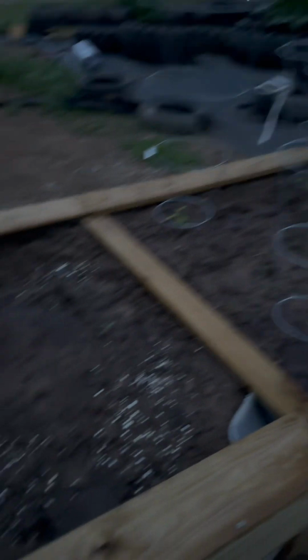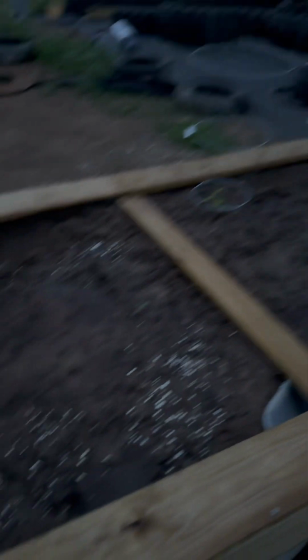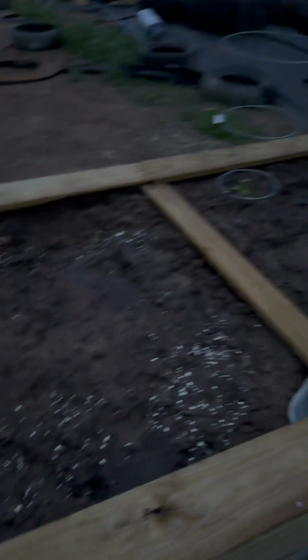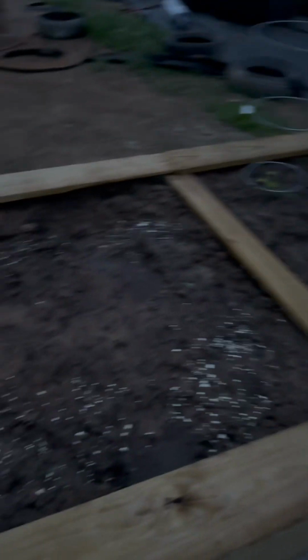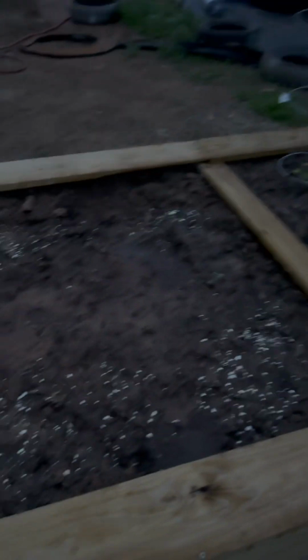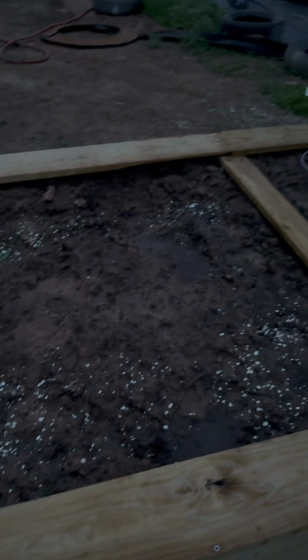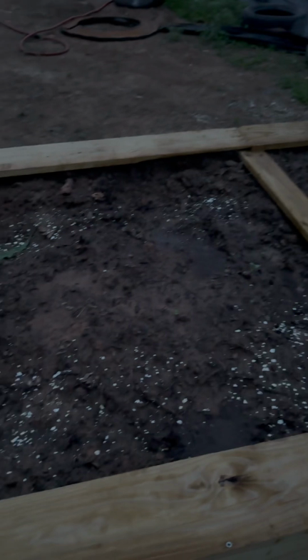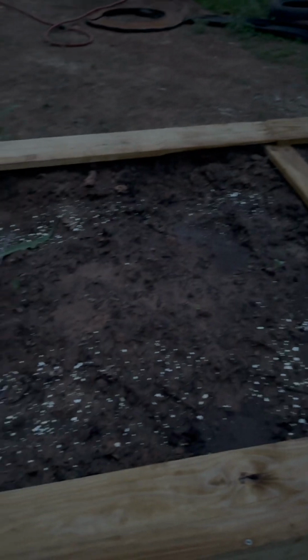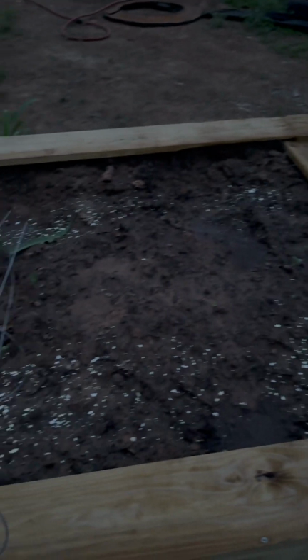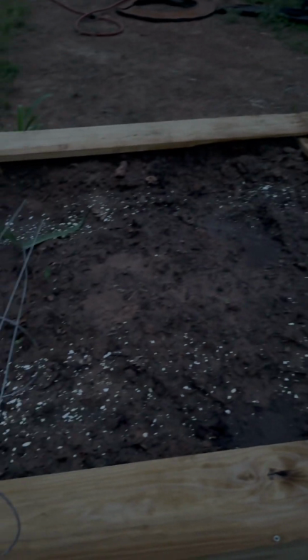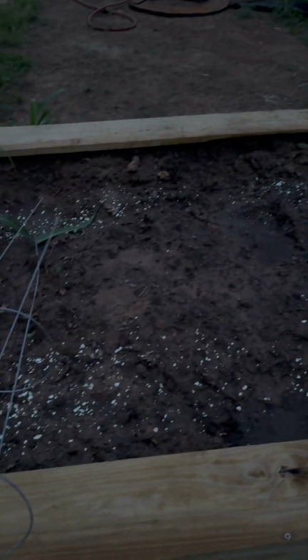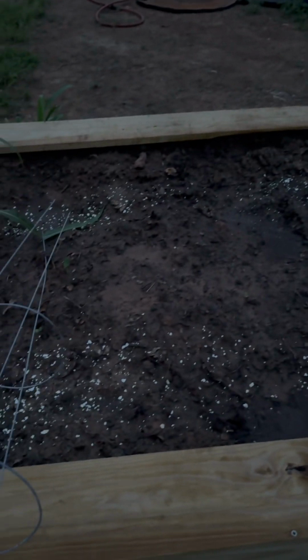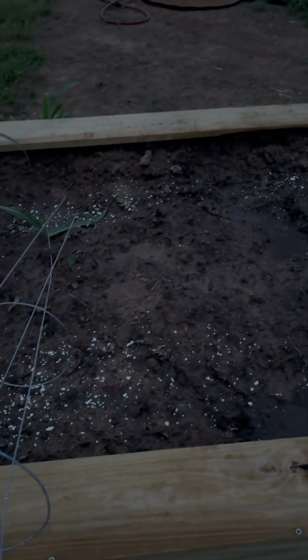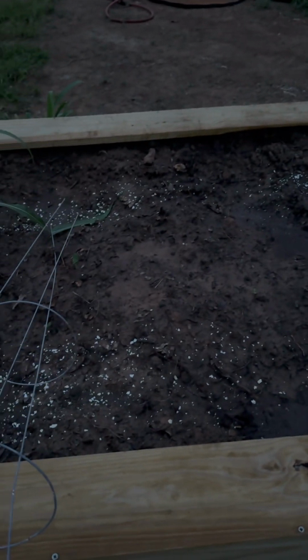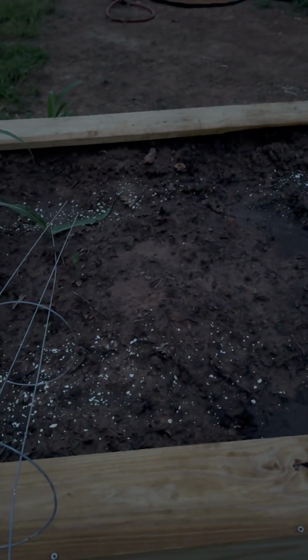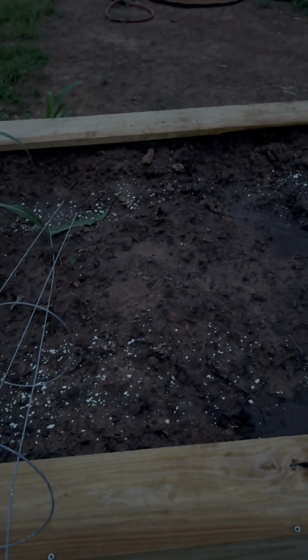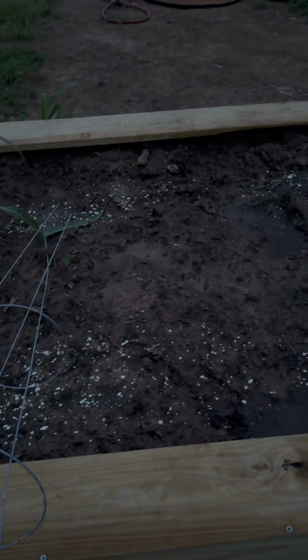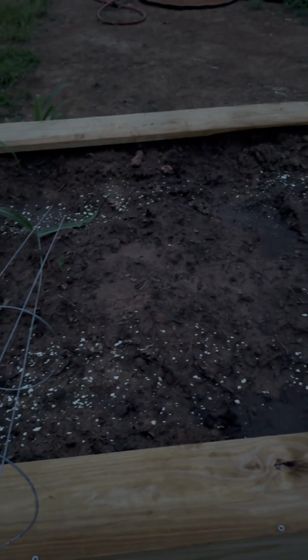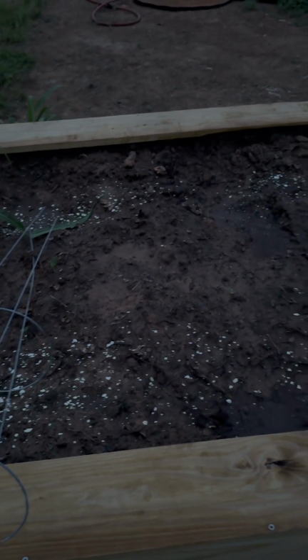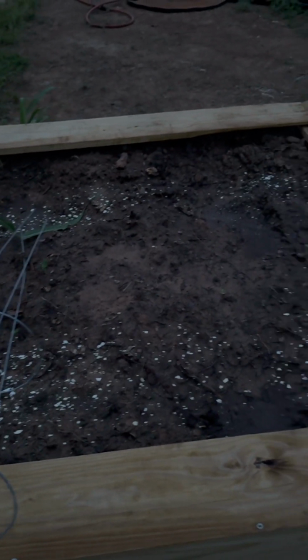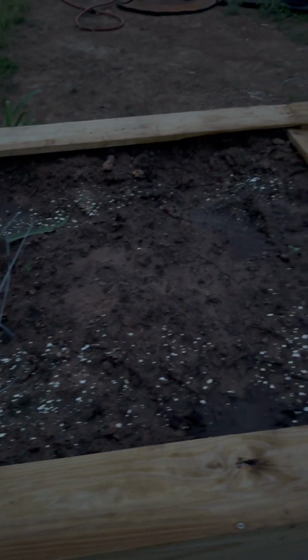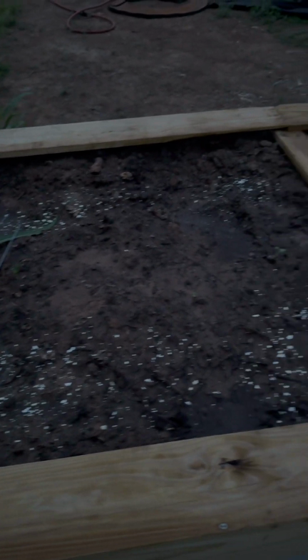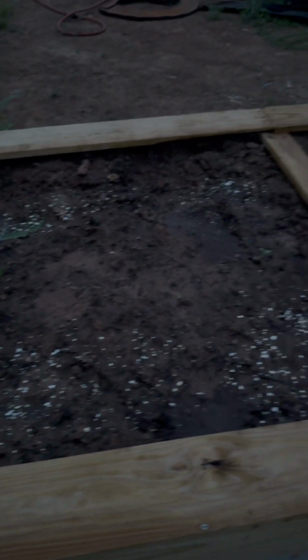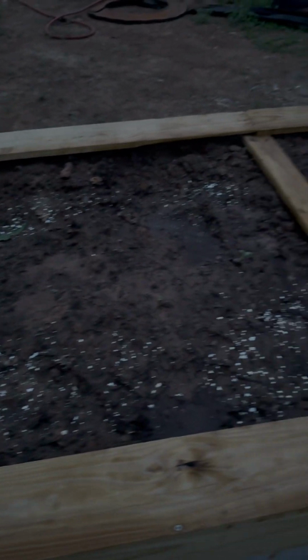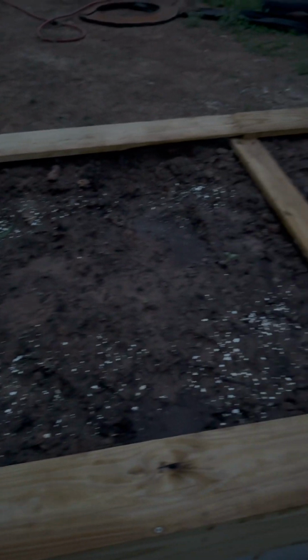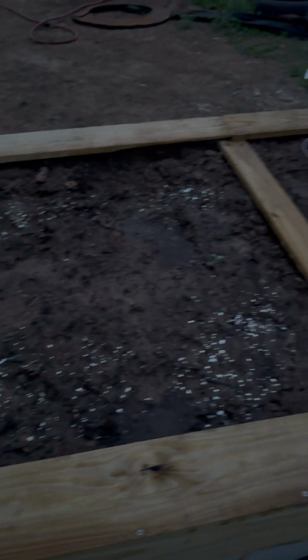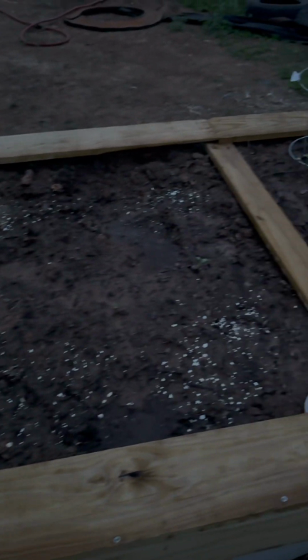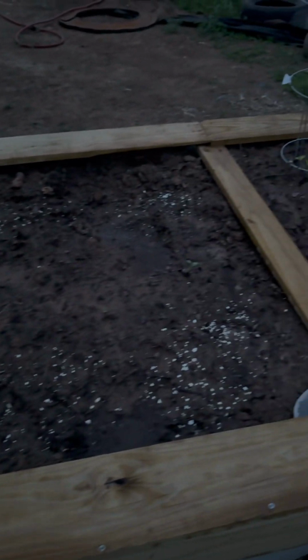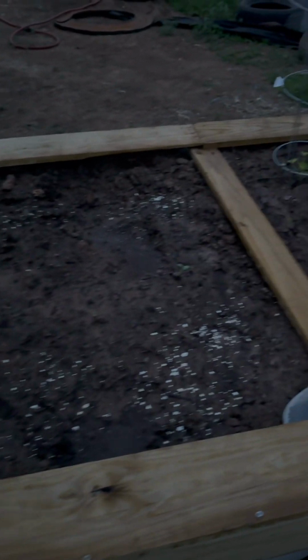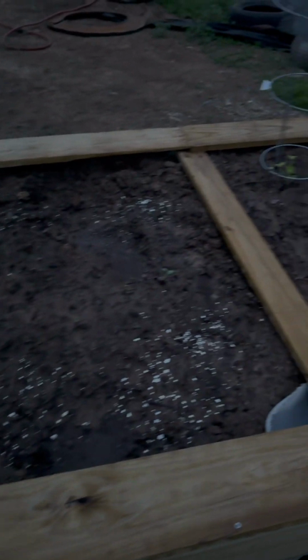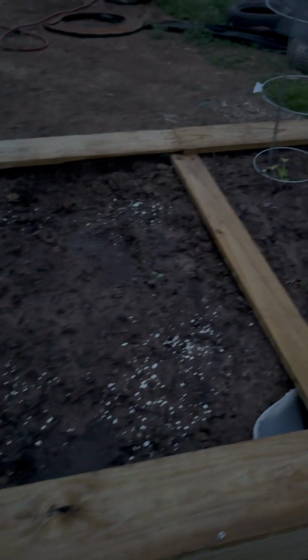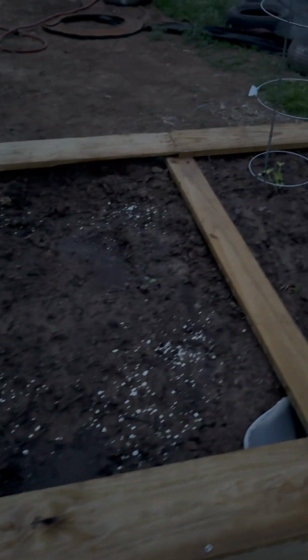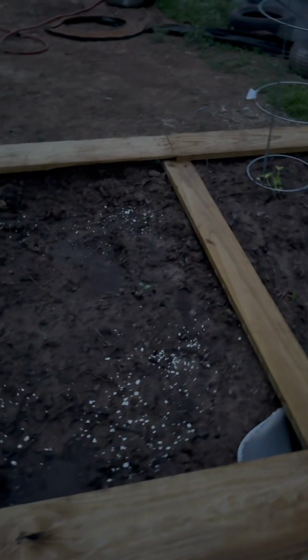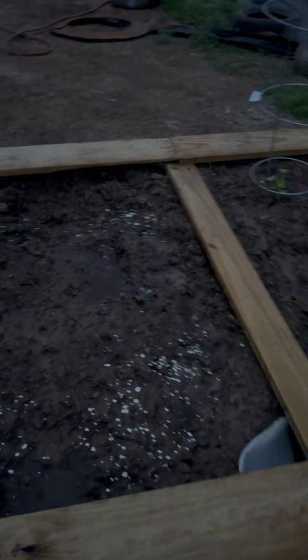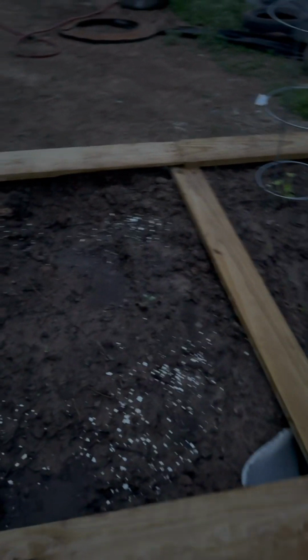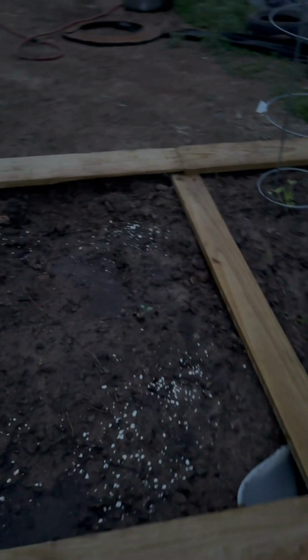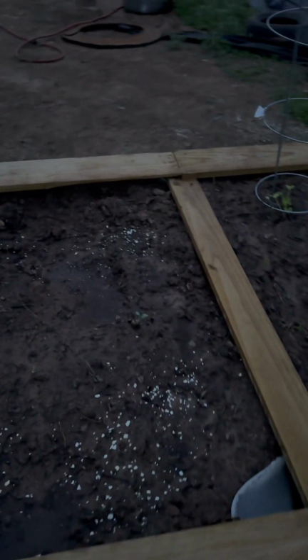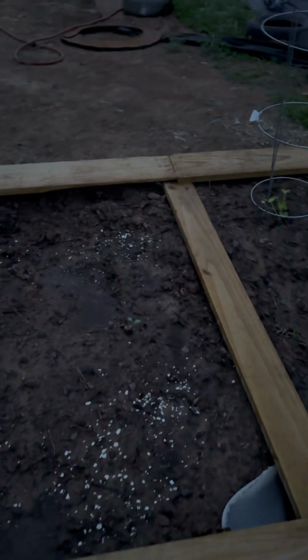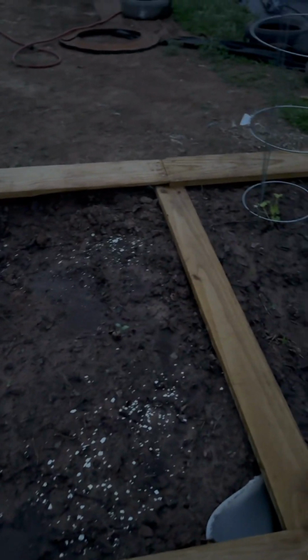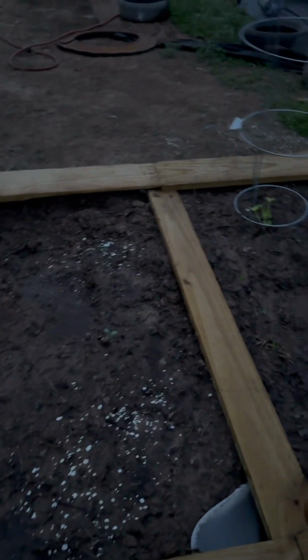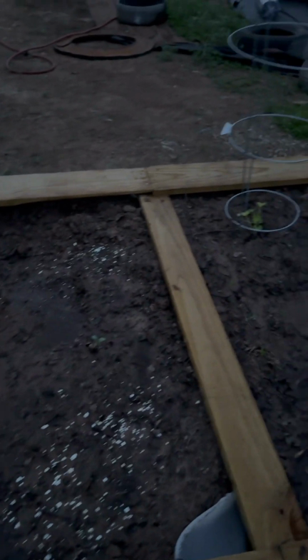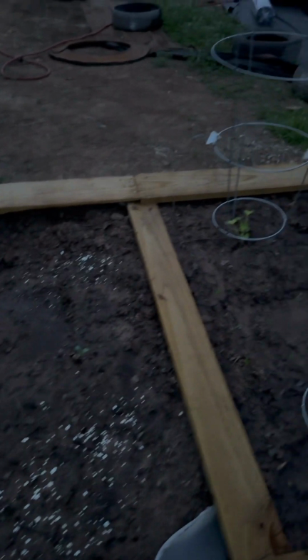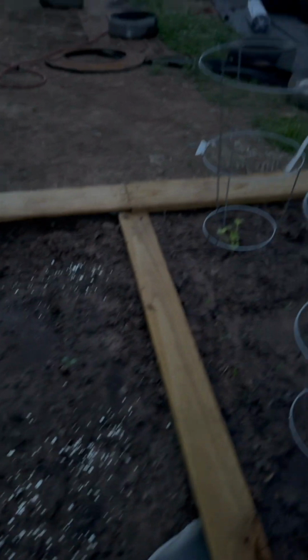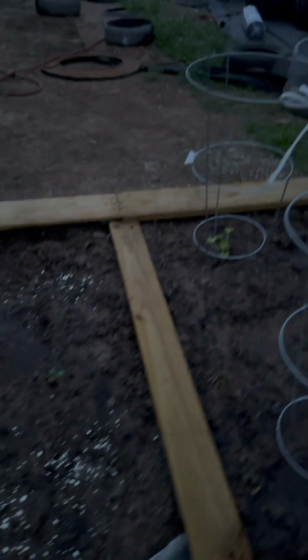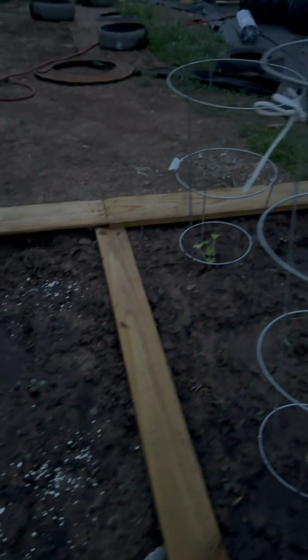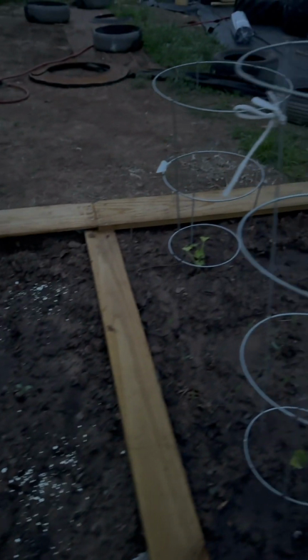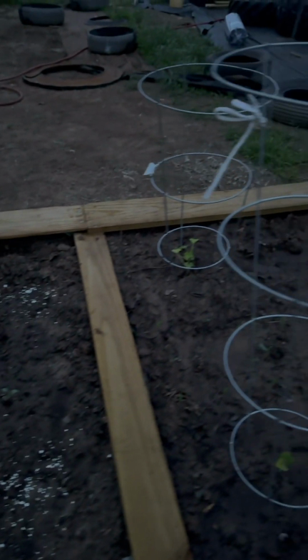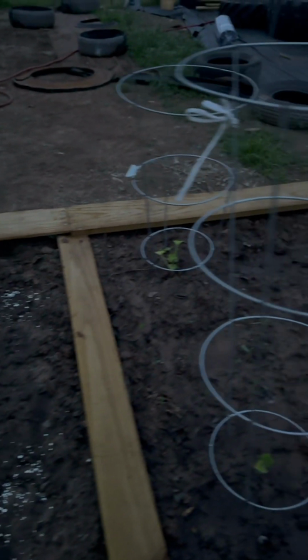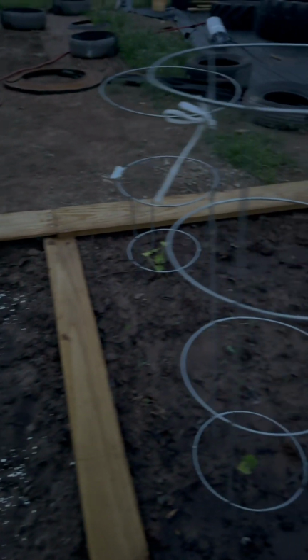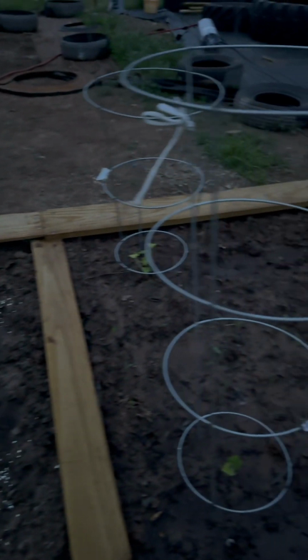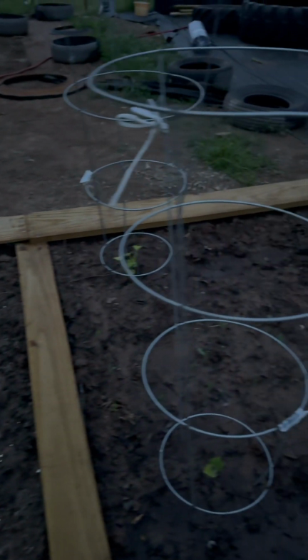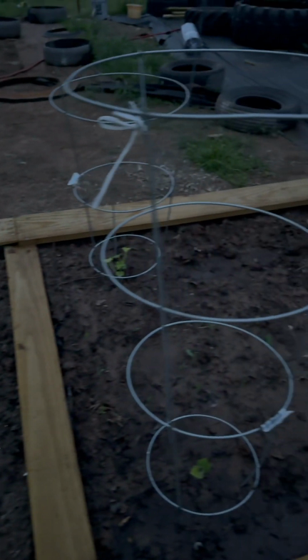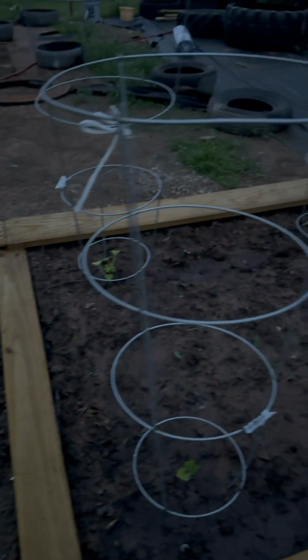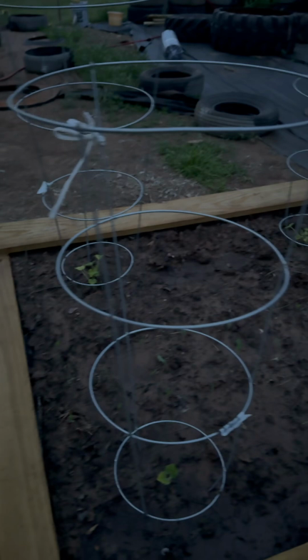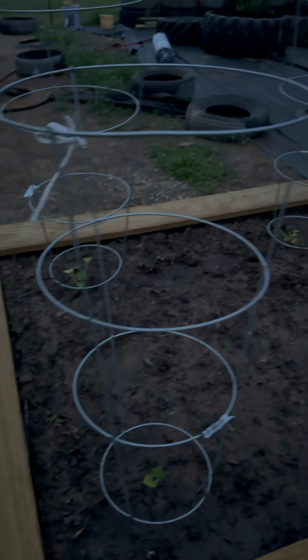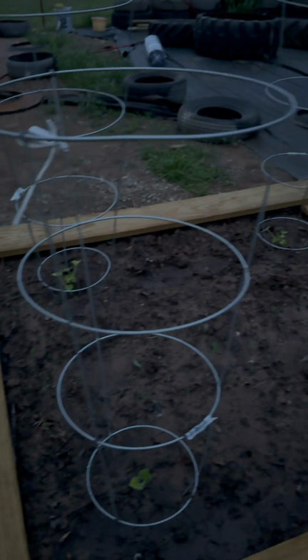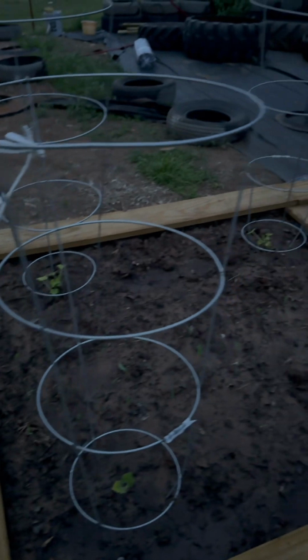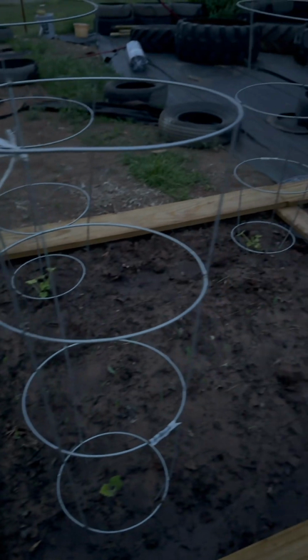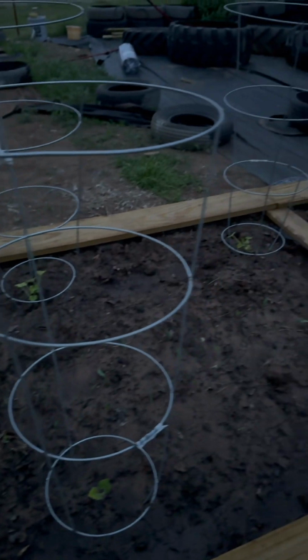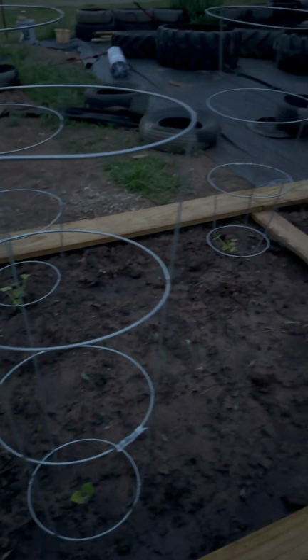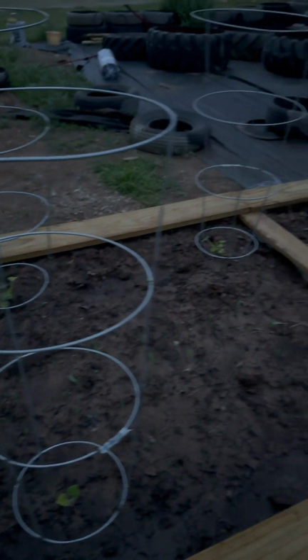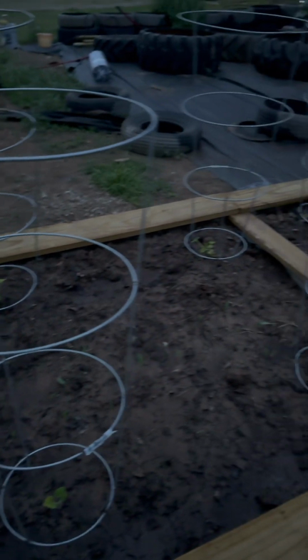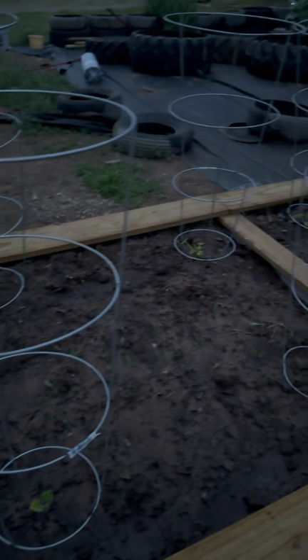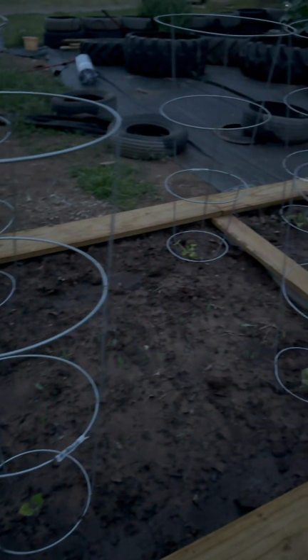The white stuff is eggshells. I put them everywhere there are pepper plants or tomato plants for some extra calcium.